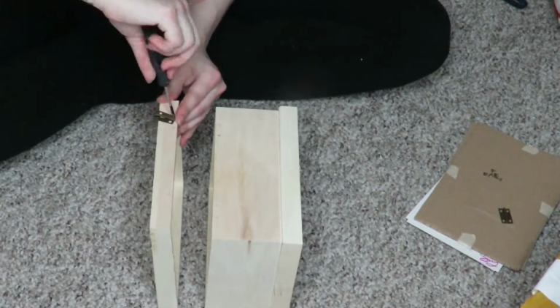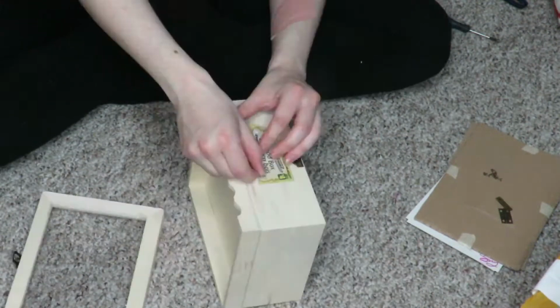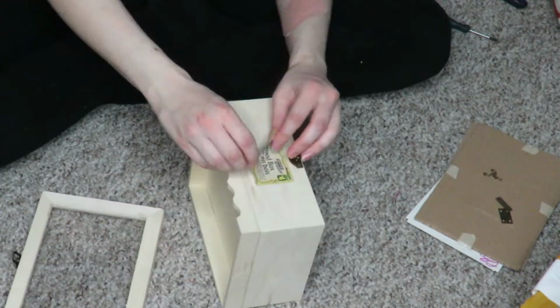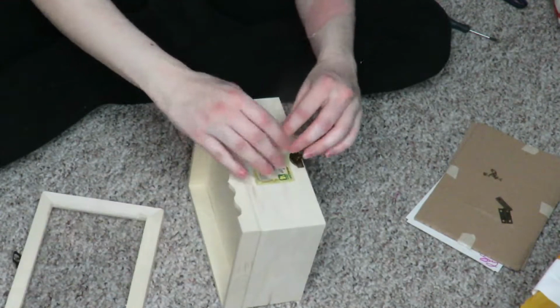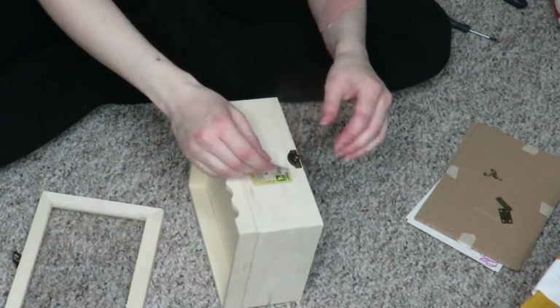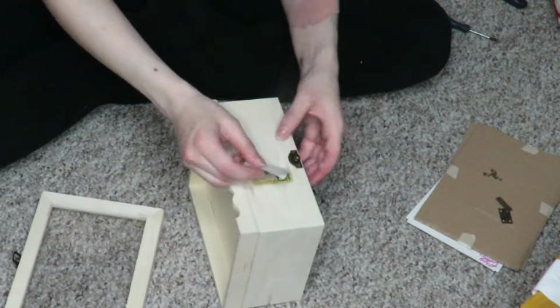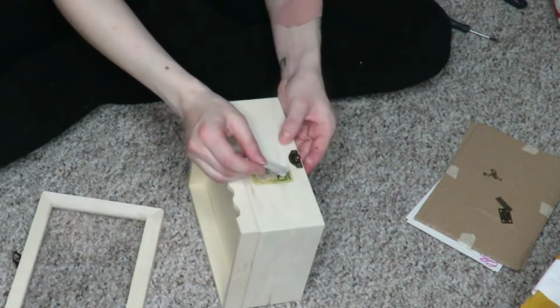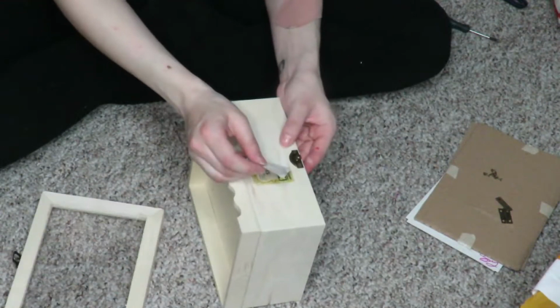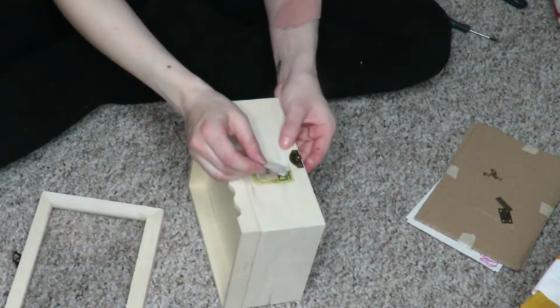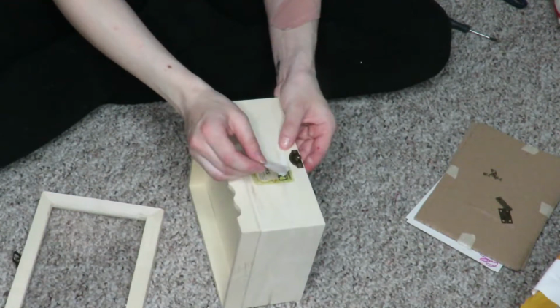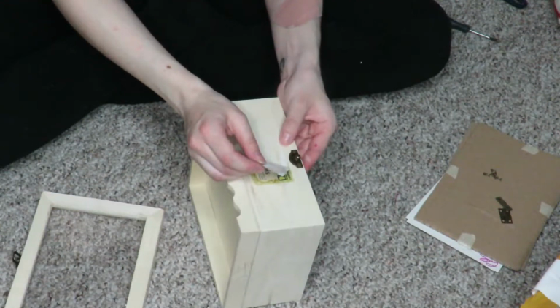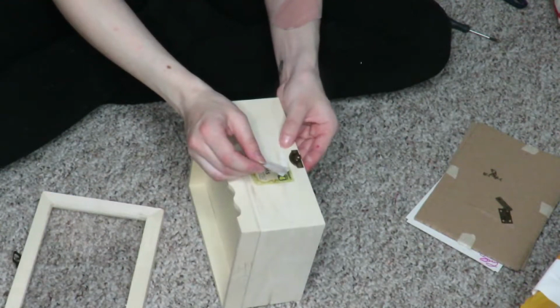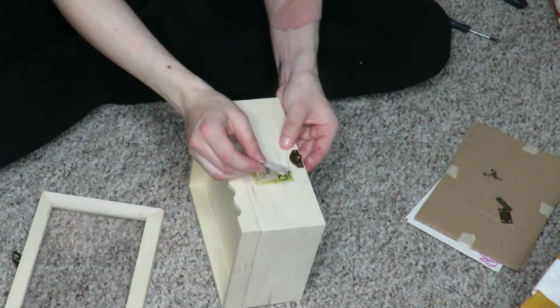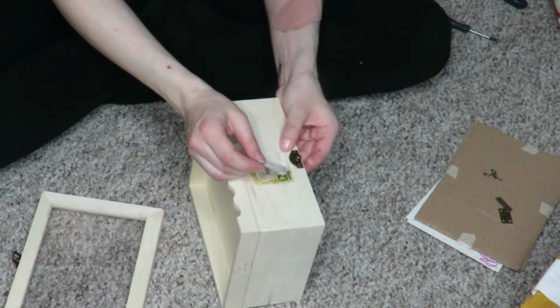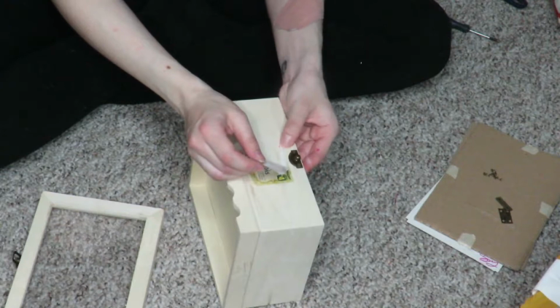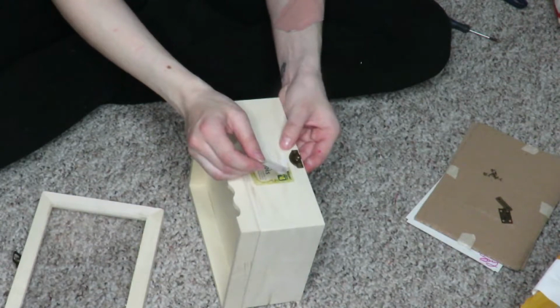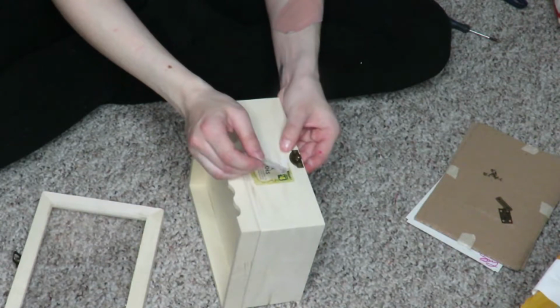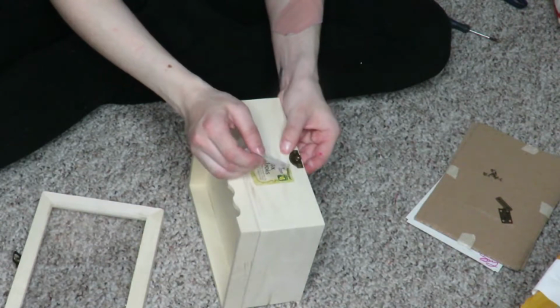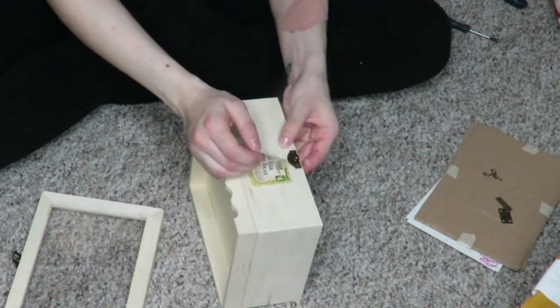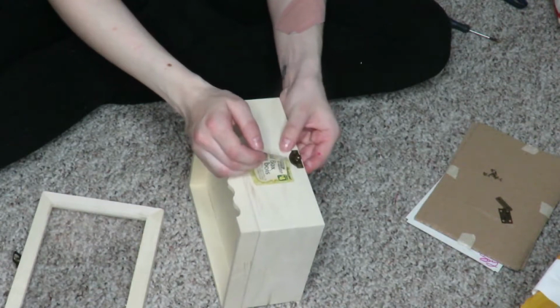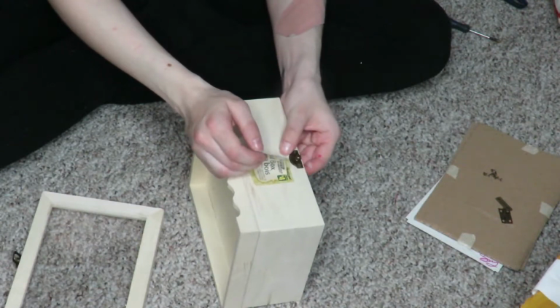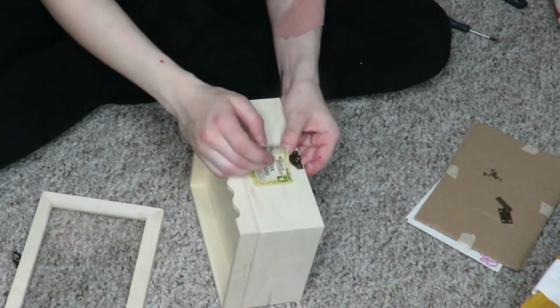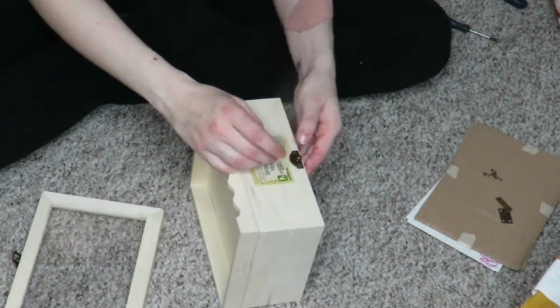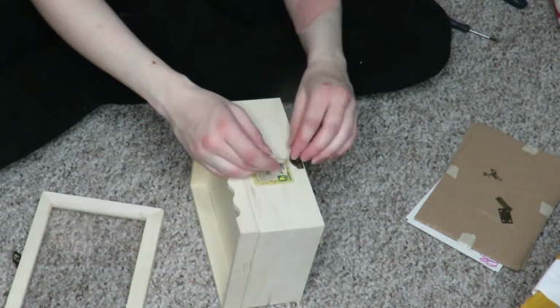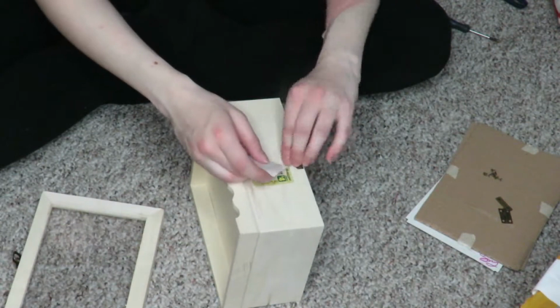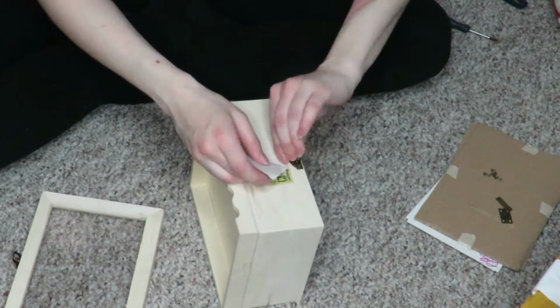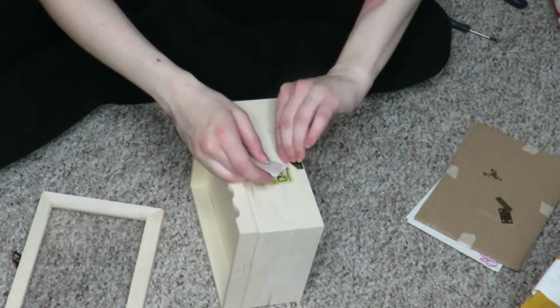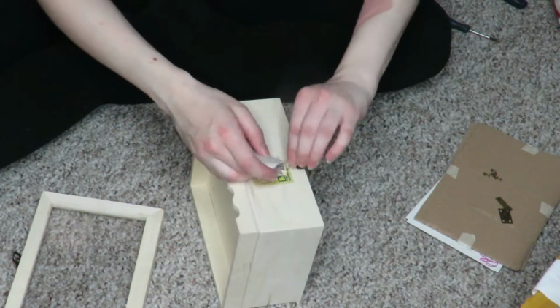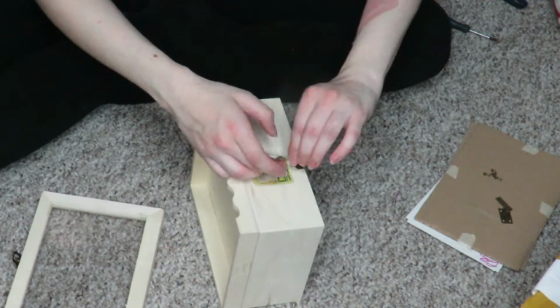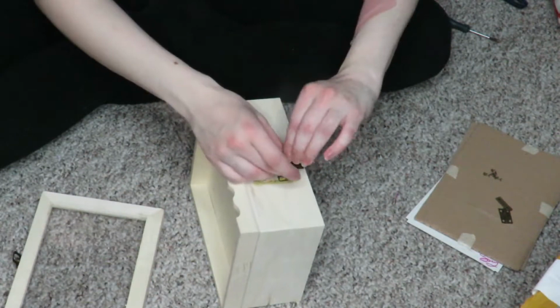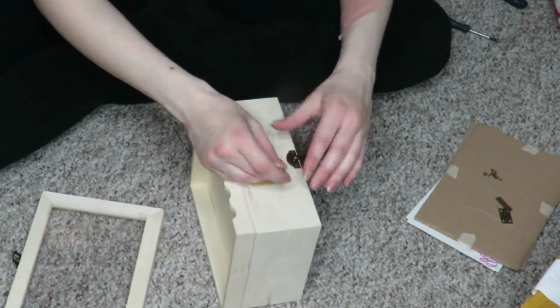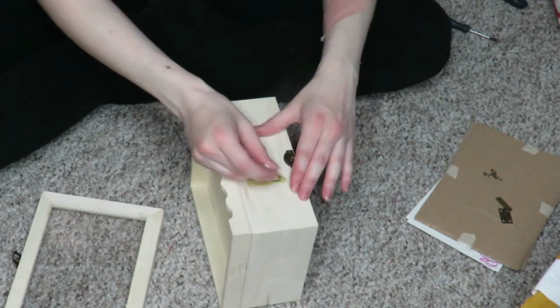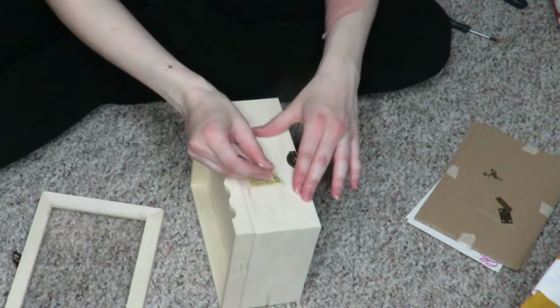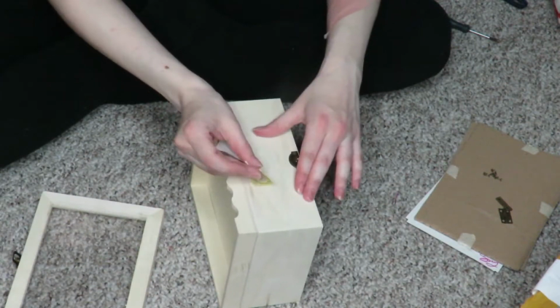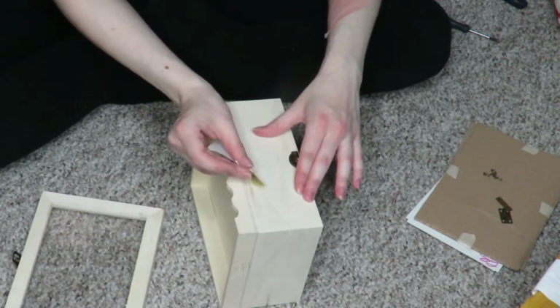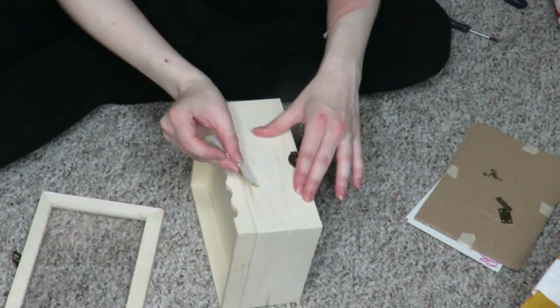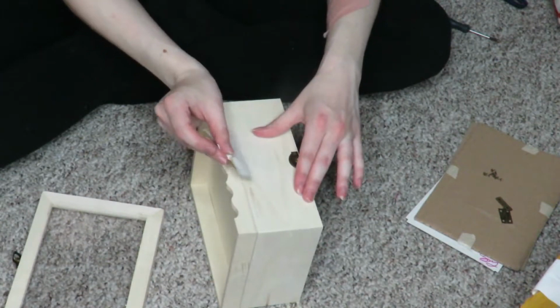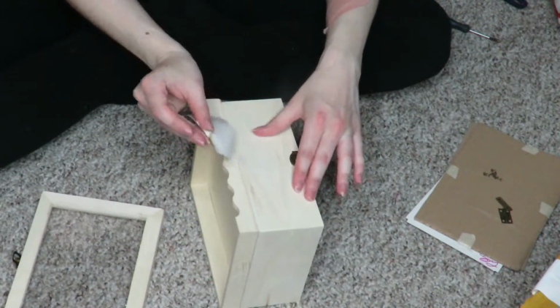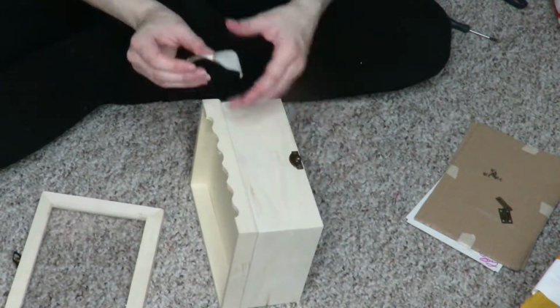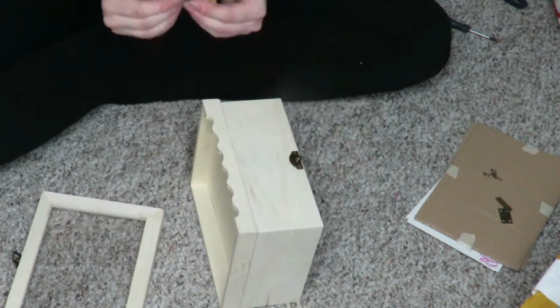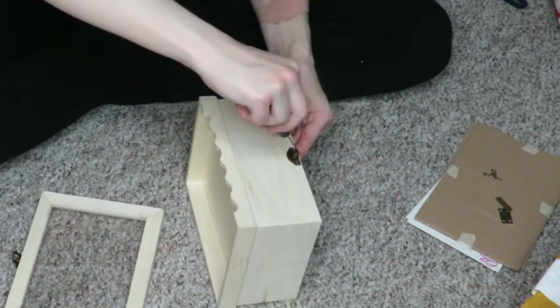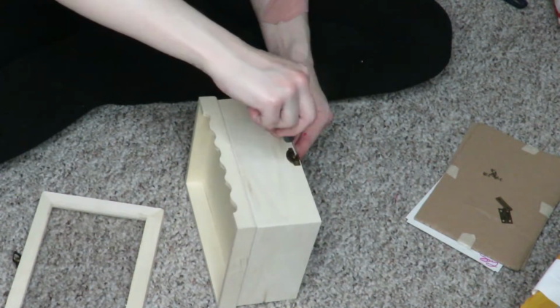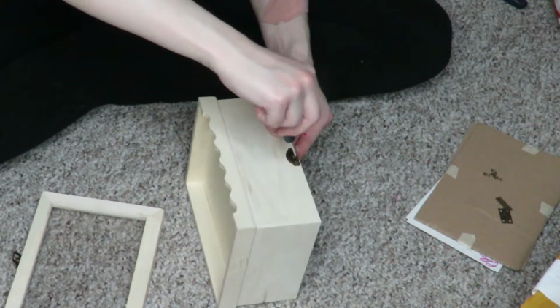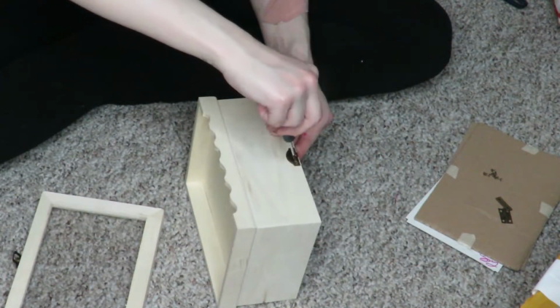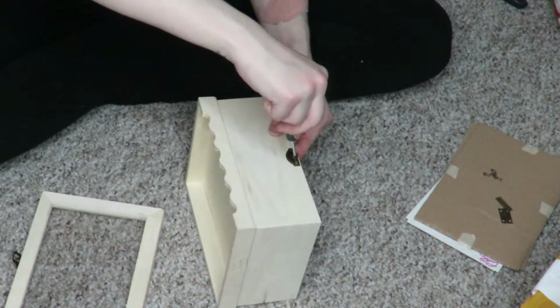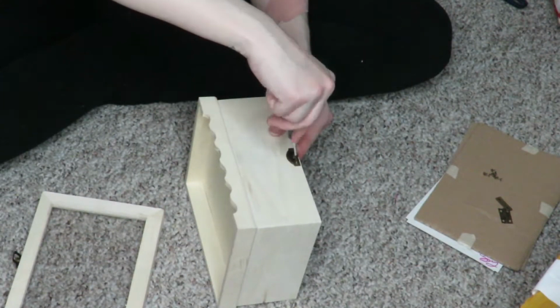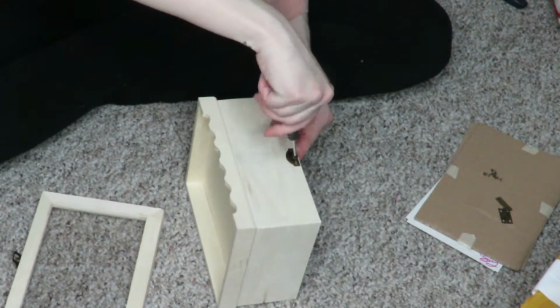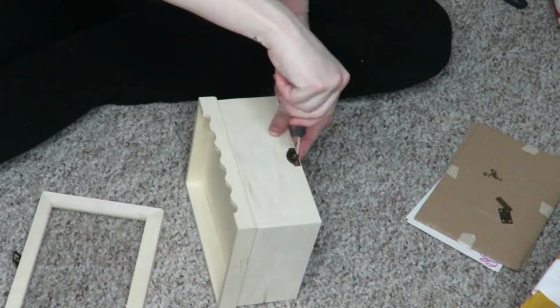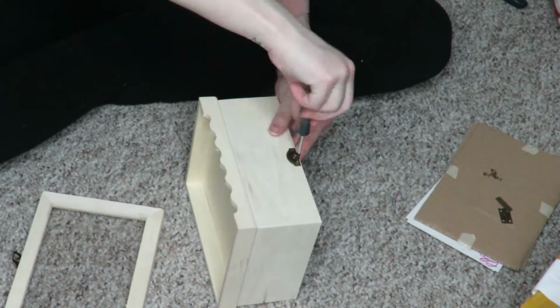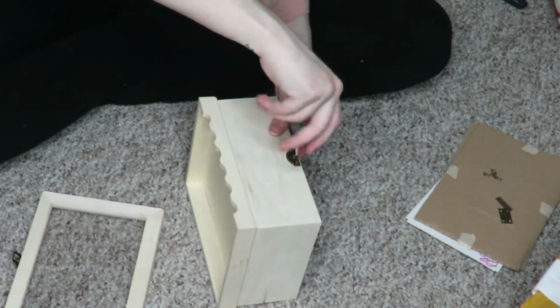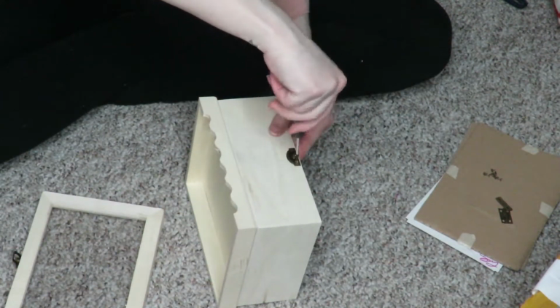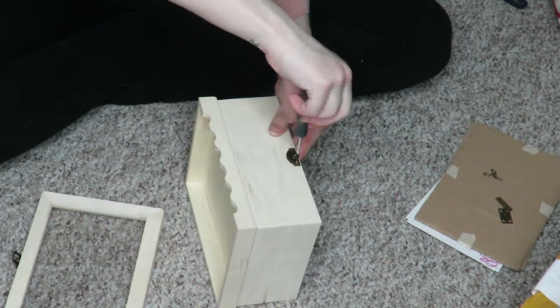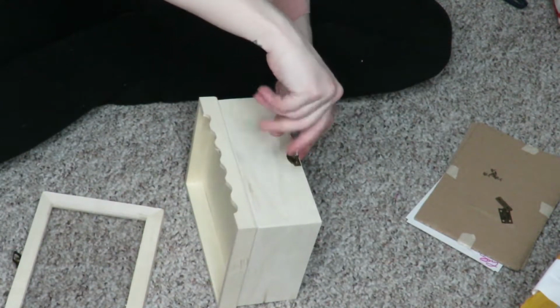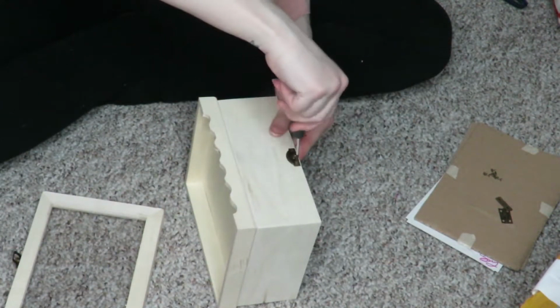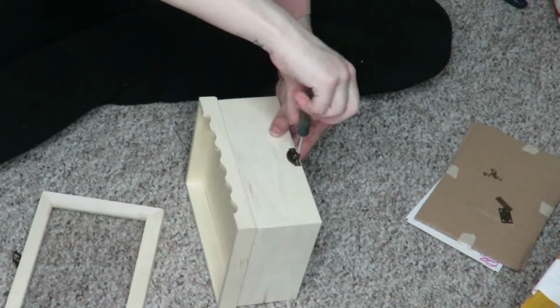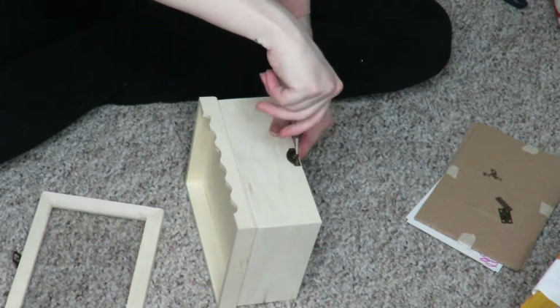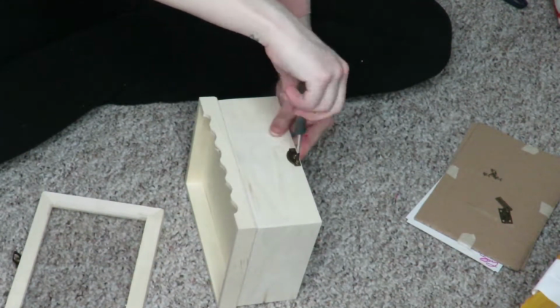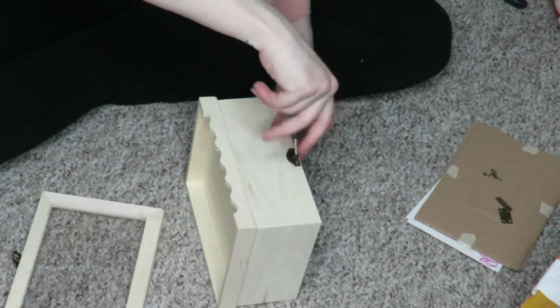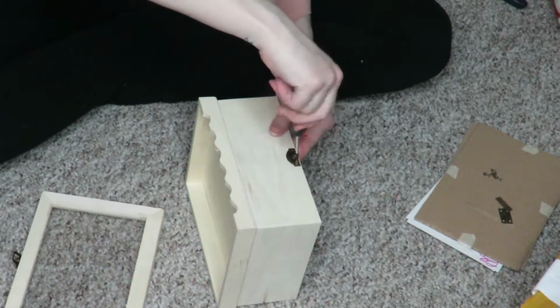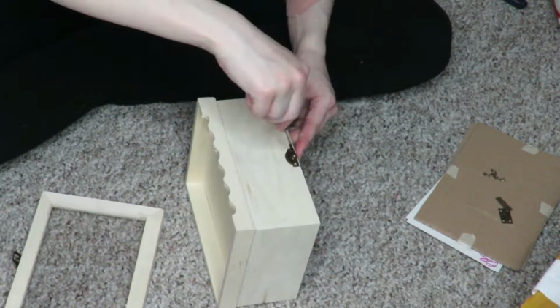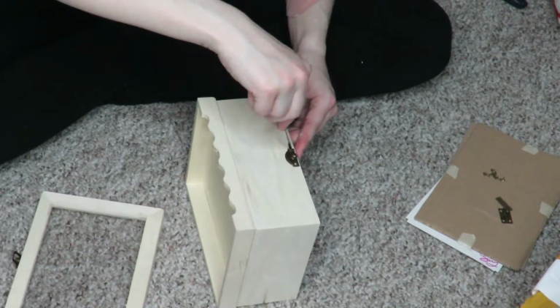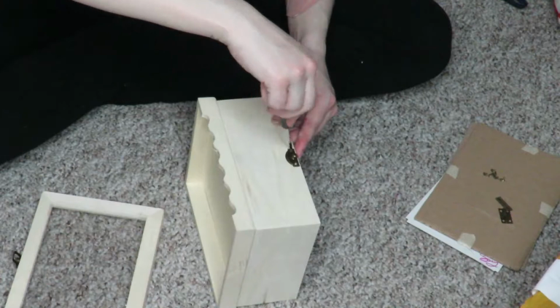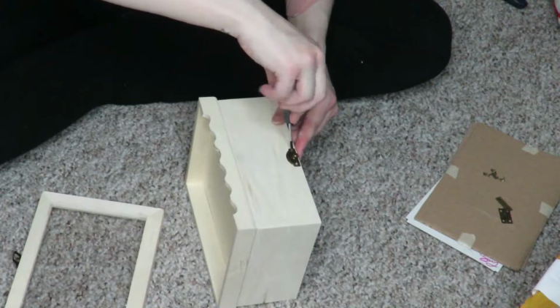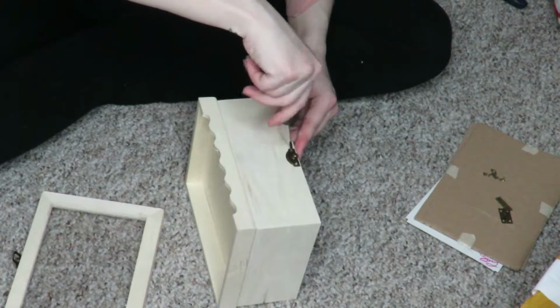Continuing on from there, I'm taking the little sticker off and all the grime that comes off with the sticker, and again taking all the hardware off of this as well.